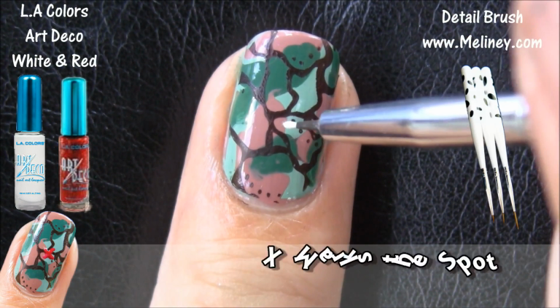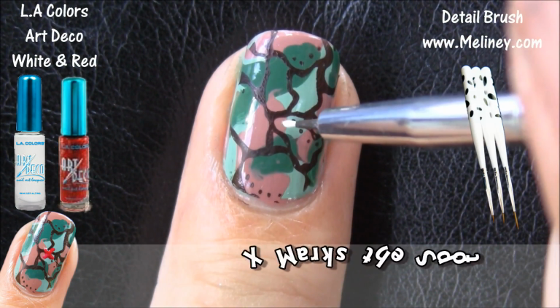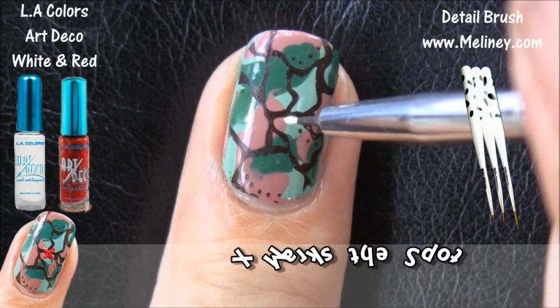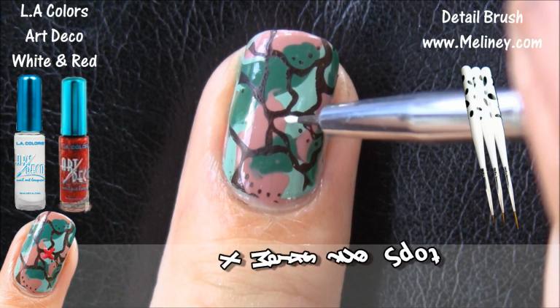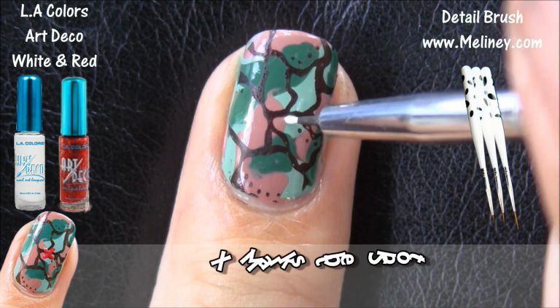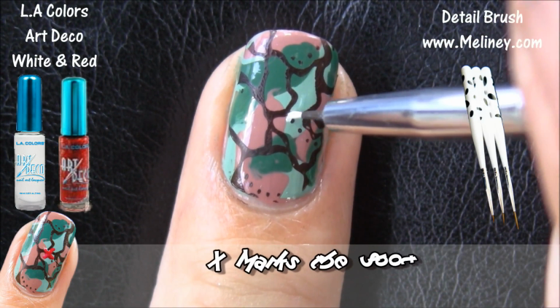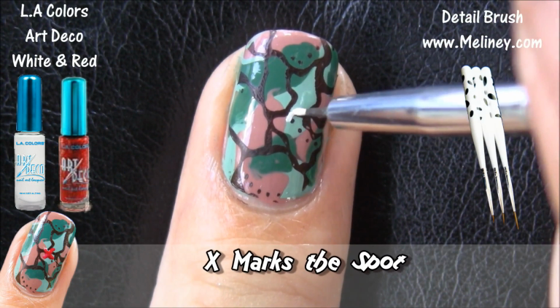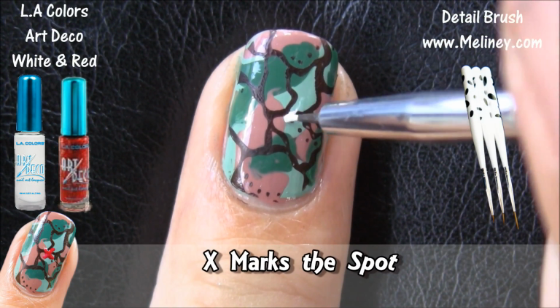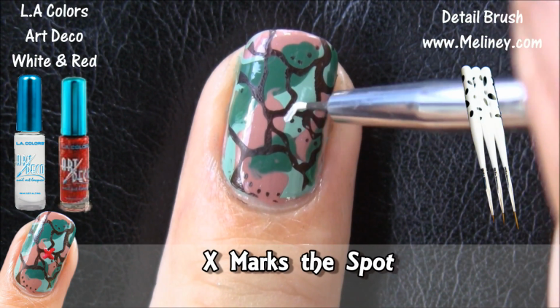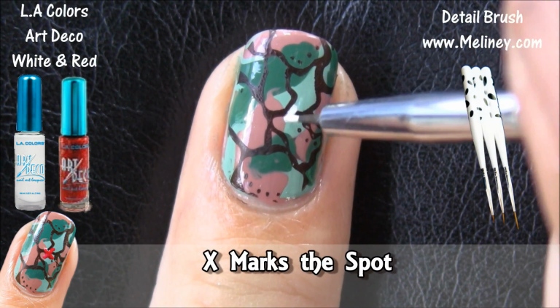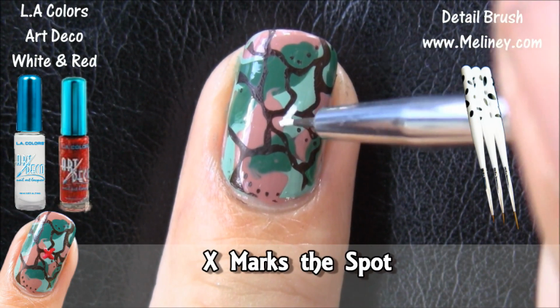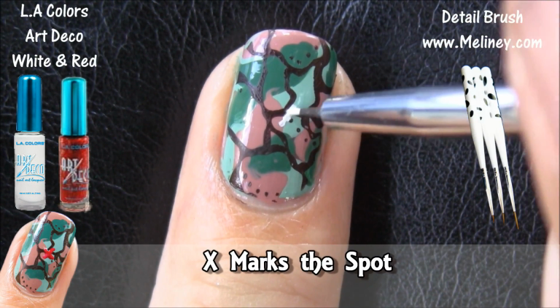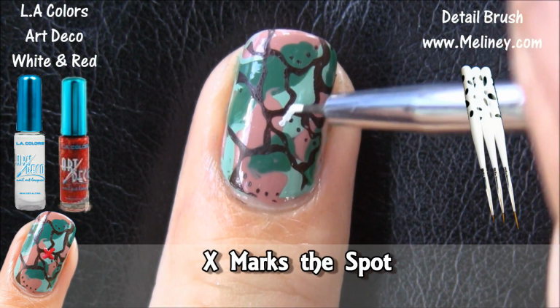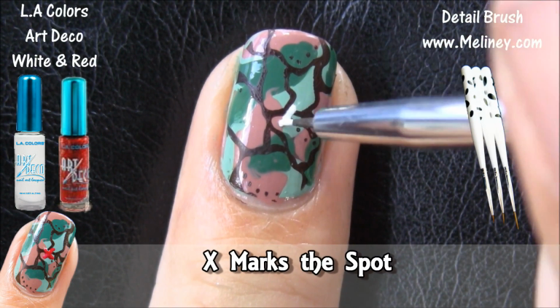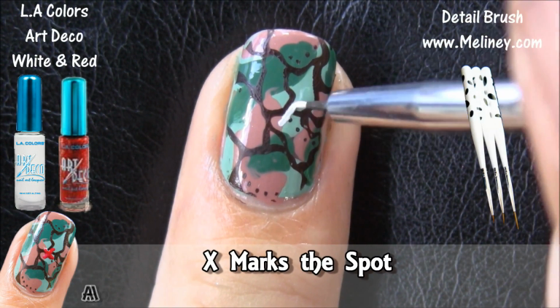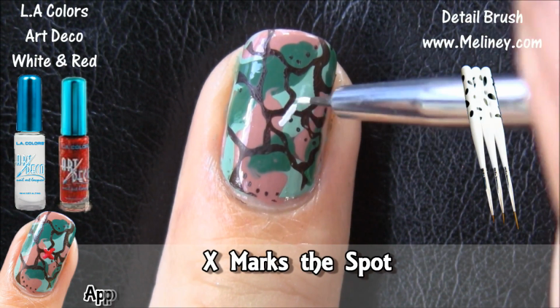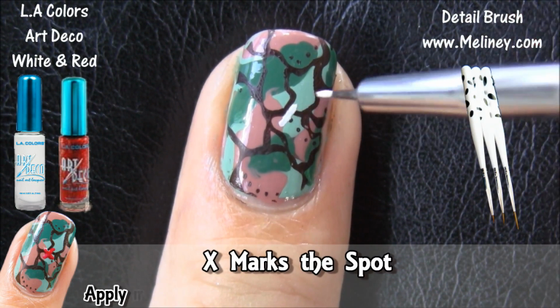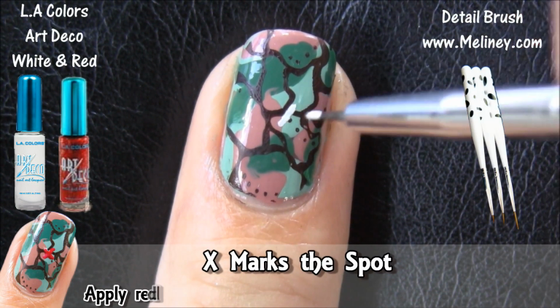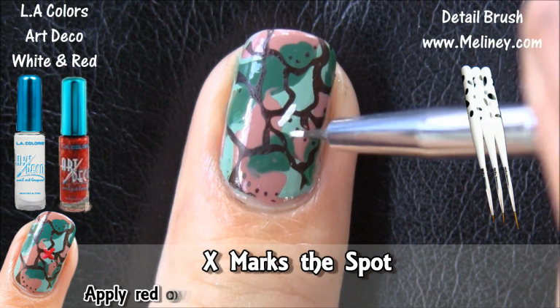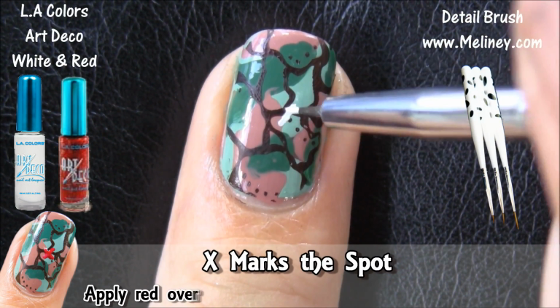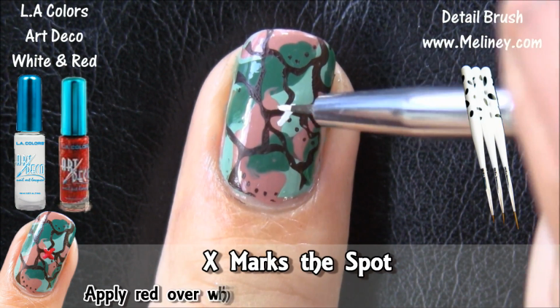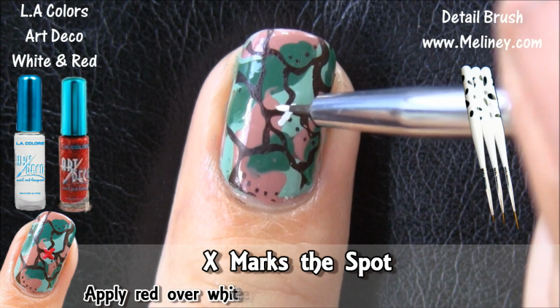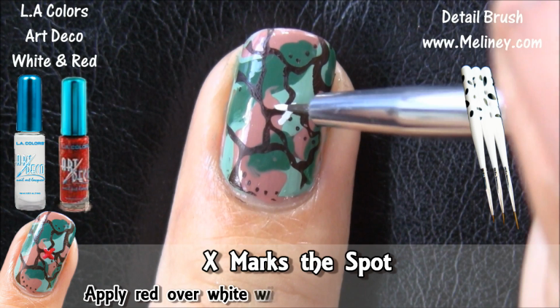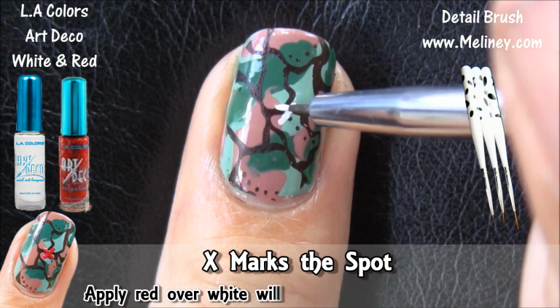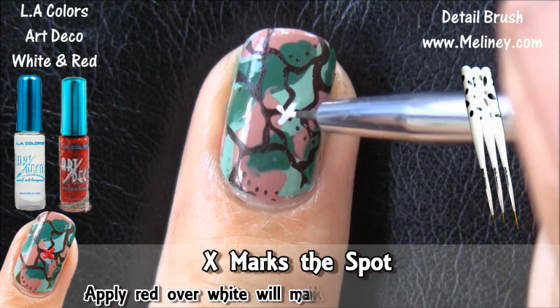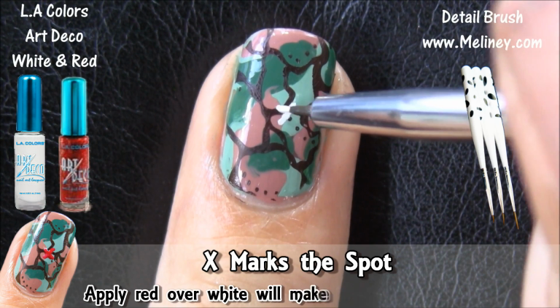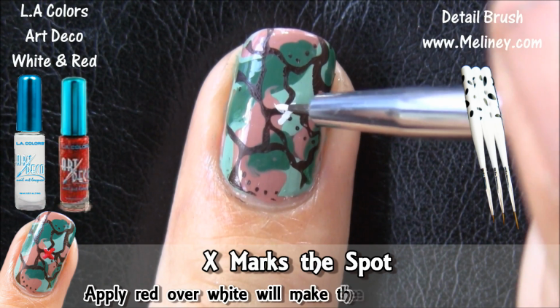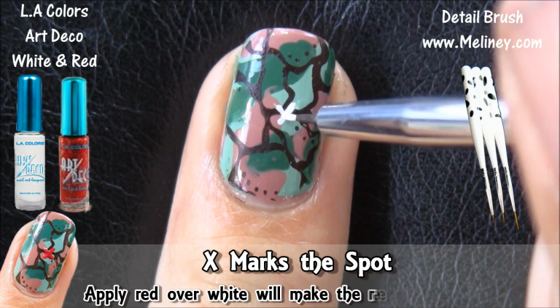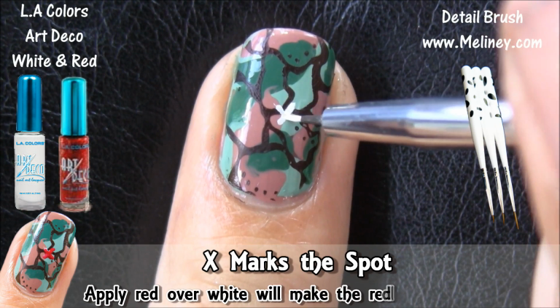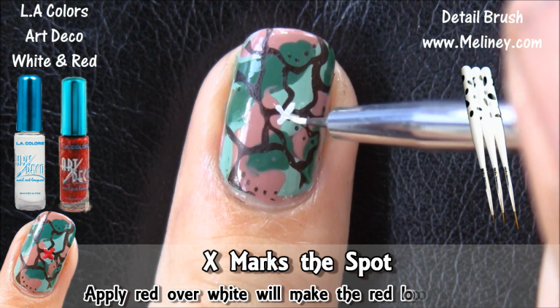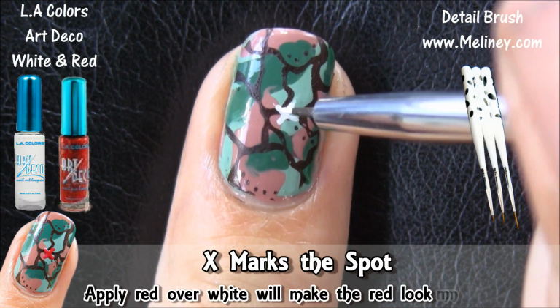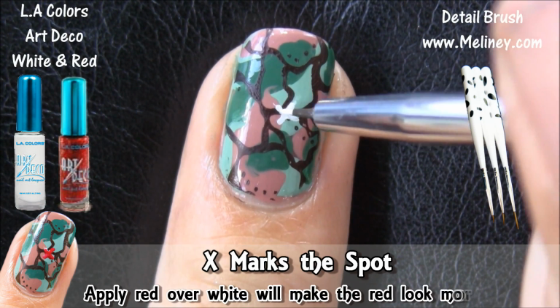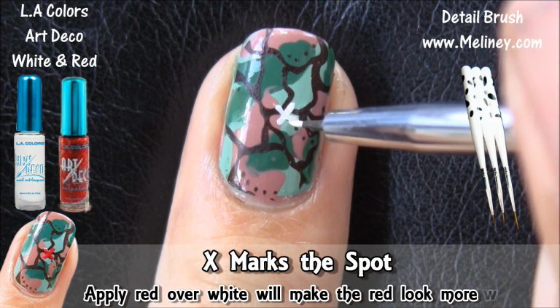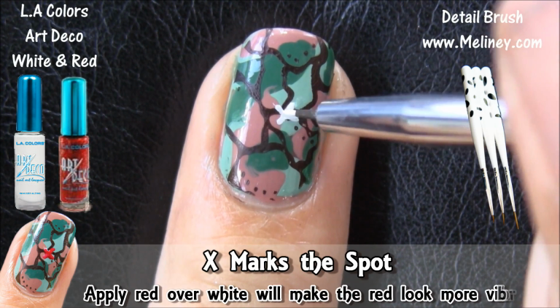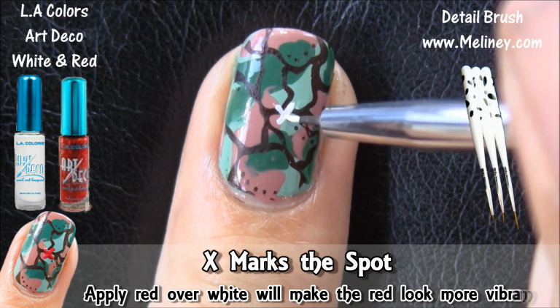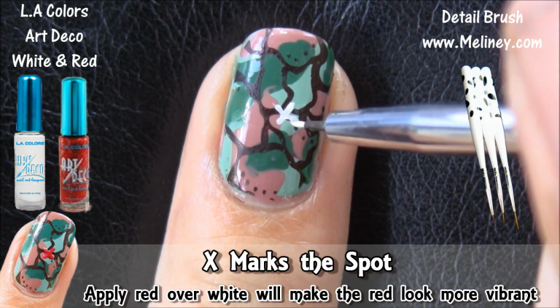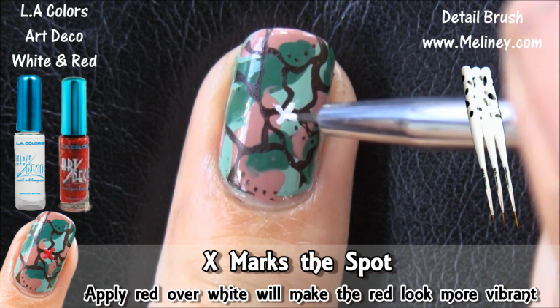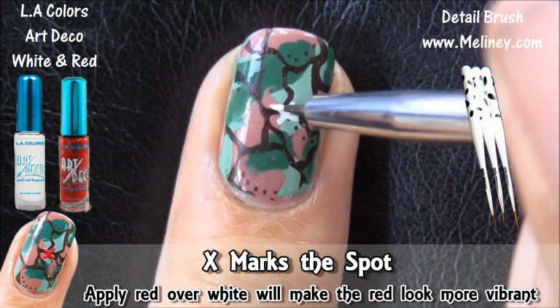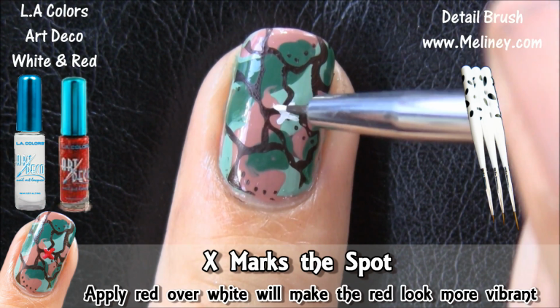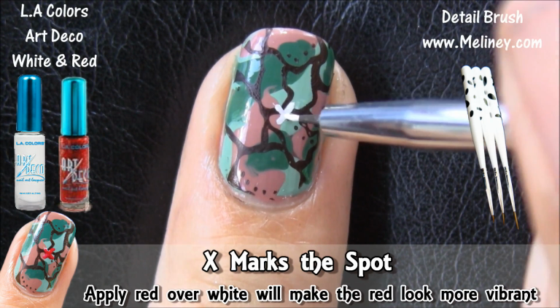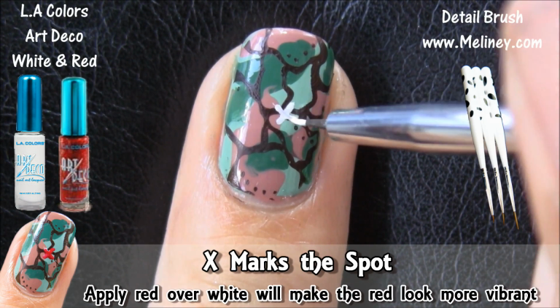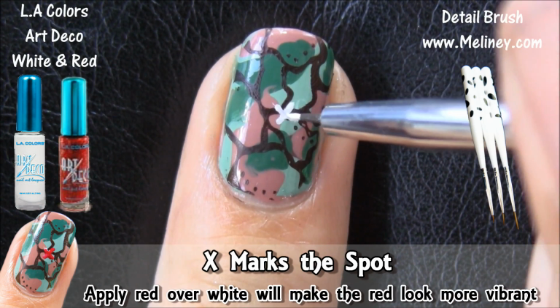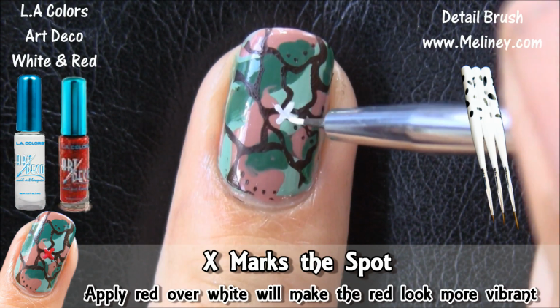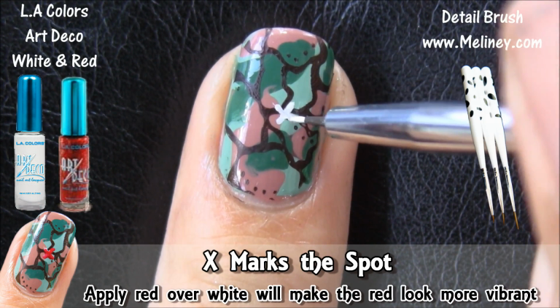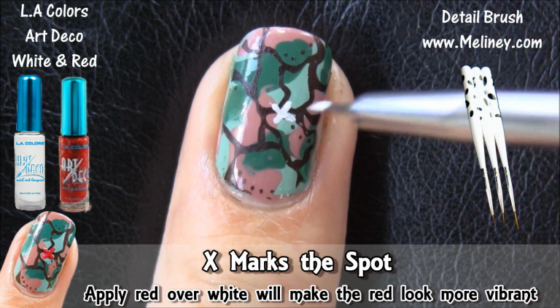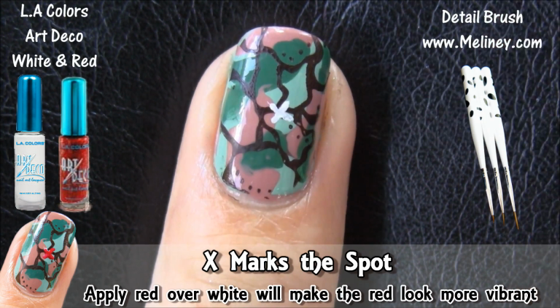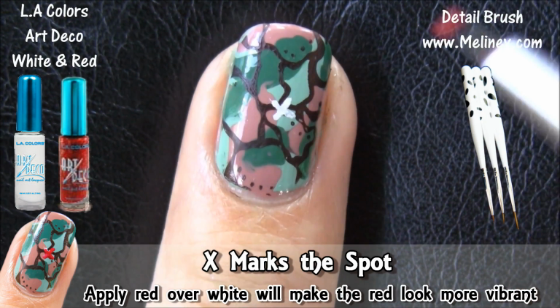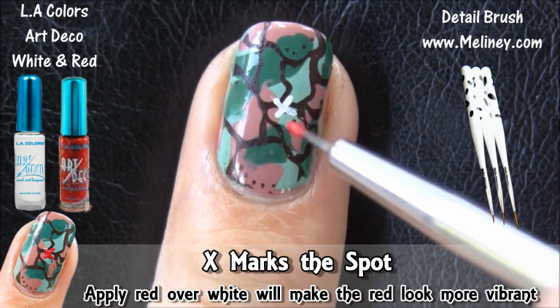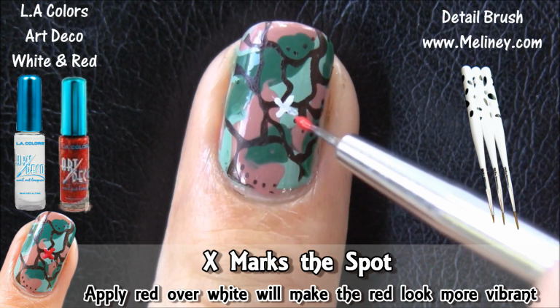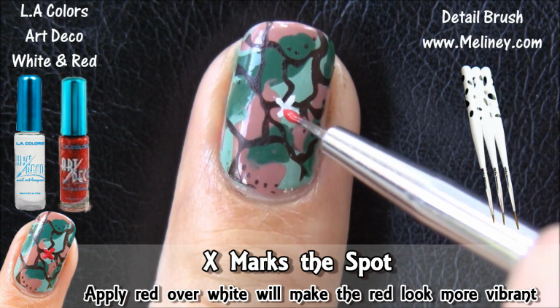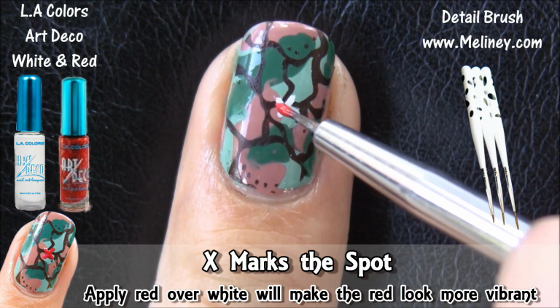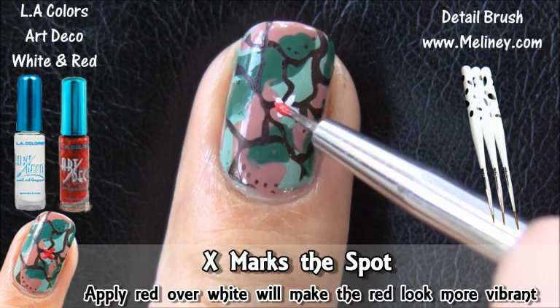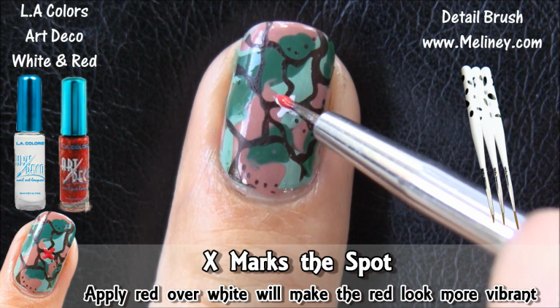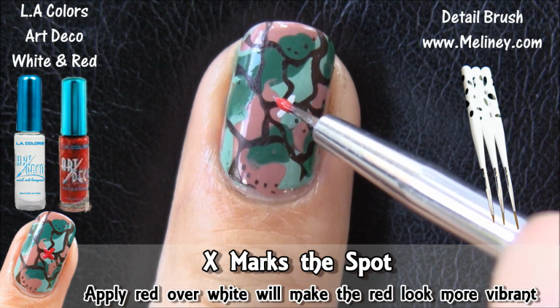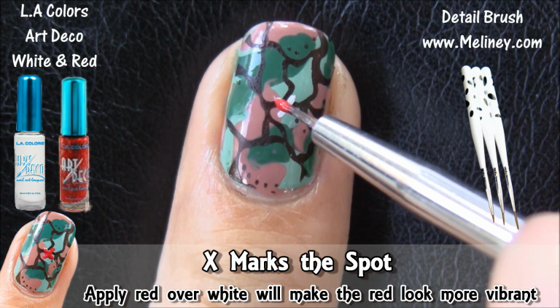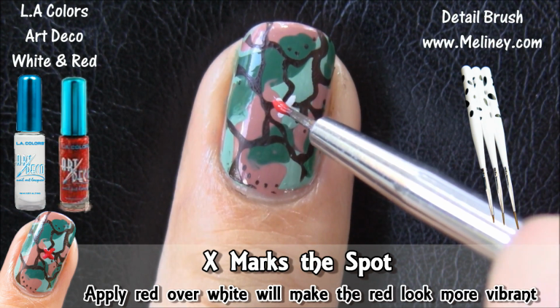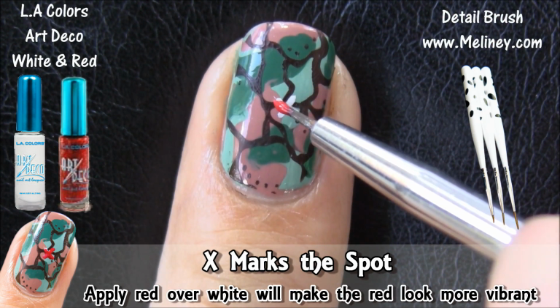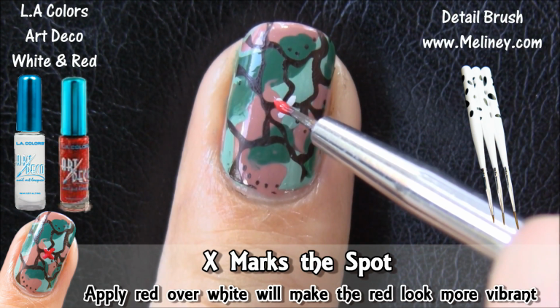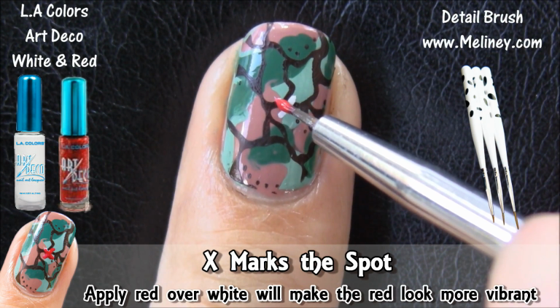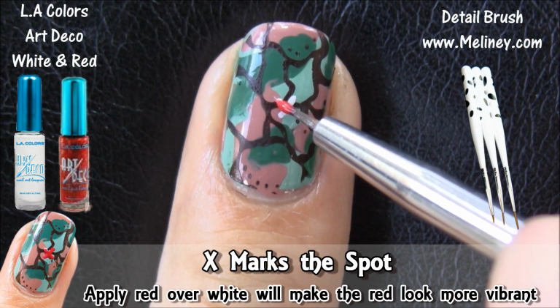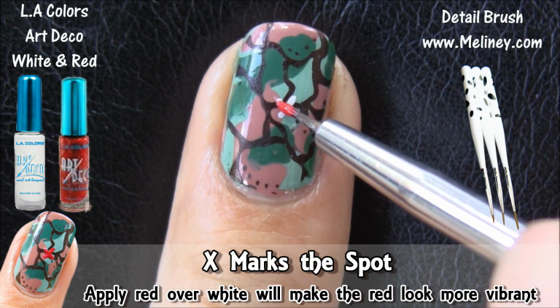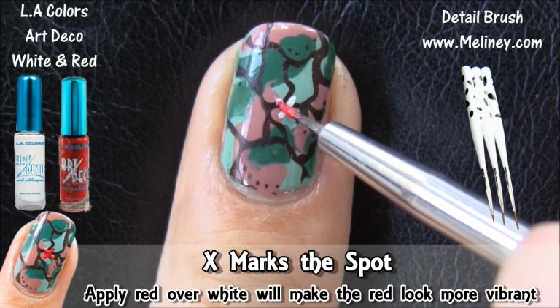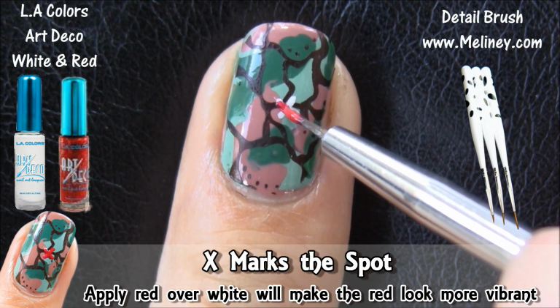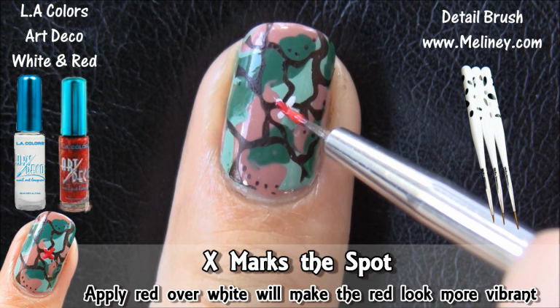X marks a spot. Is that part of the movie? Who knows until you actually go see it. Maybe there are treasures buried there.